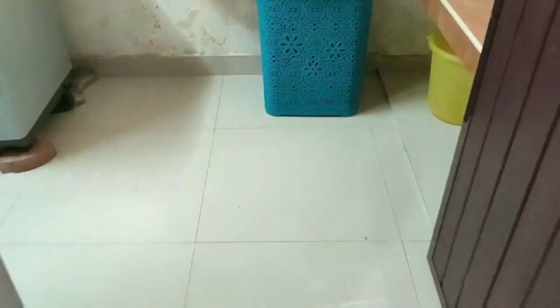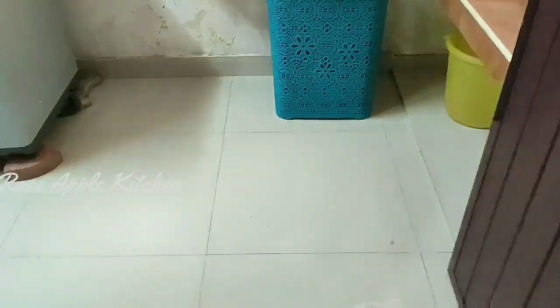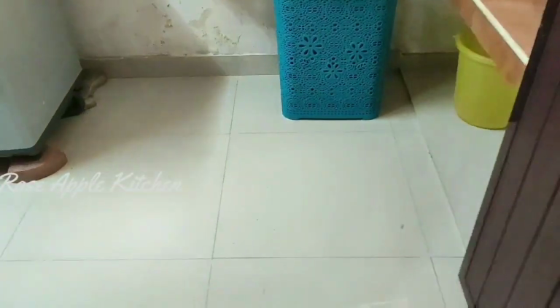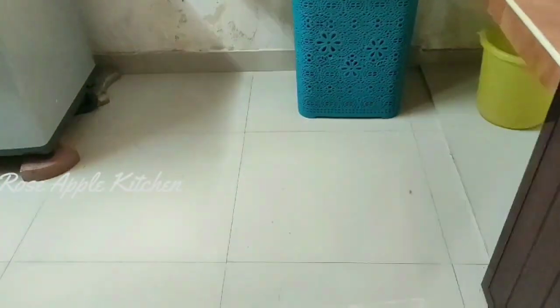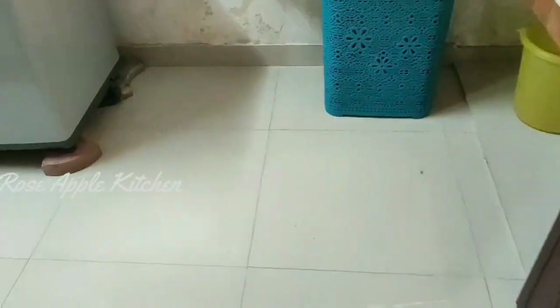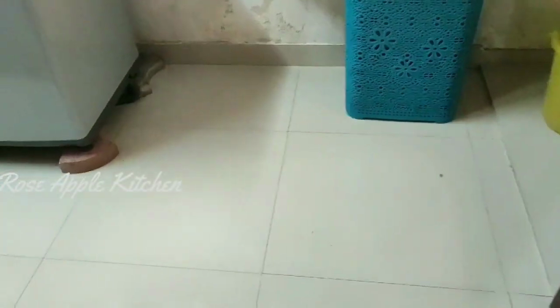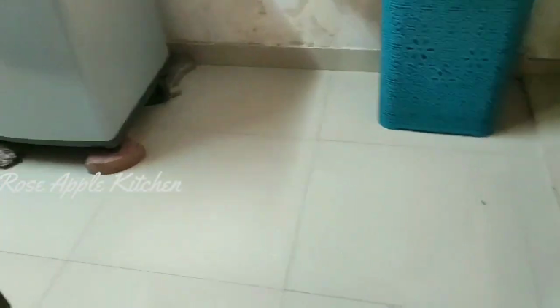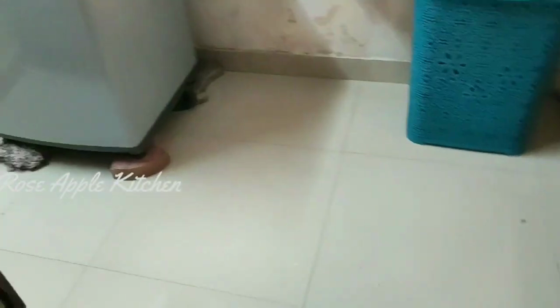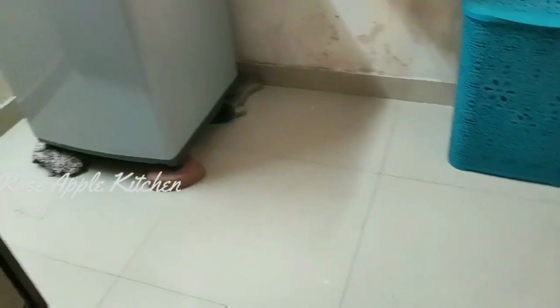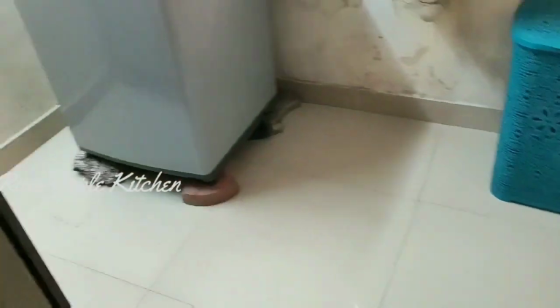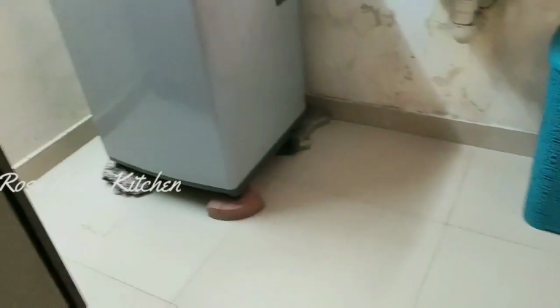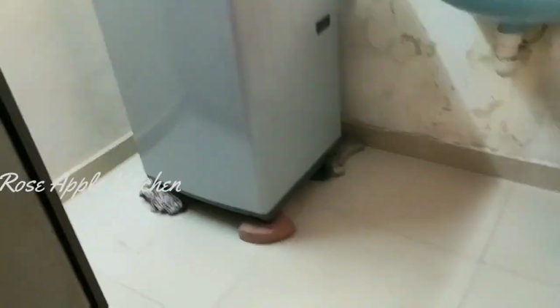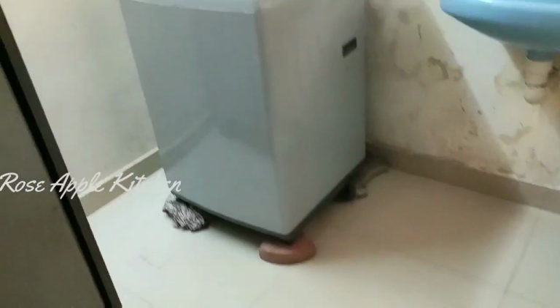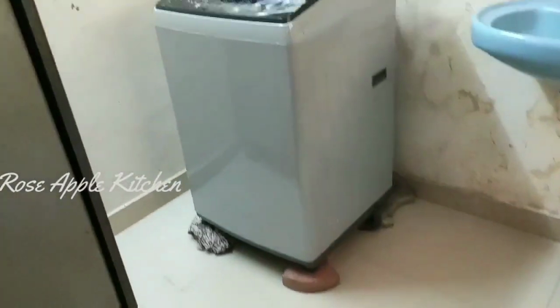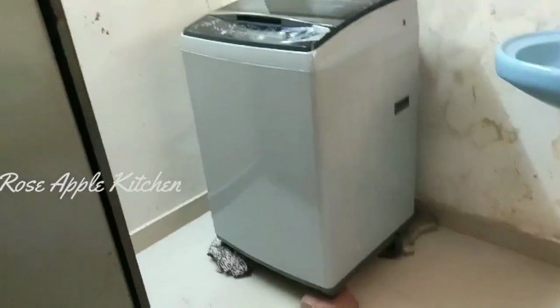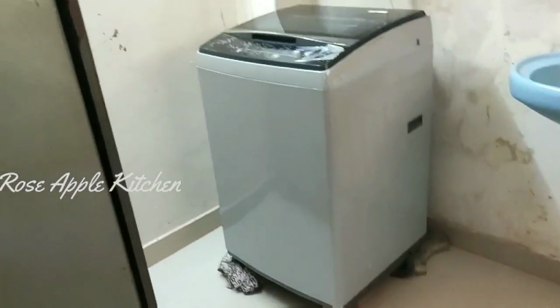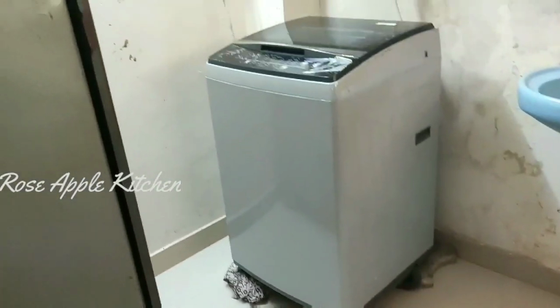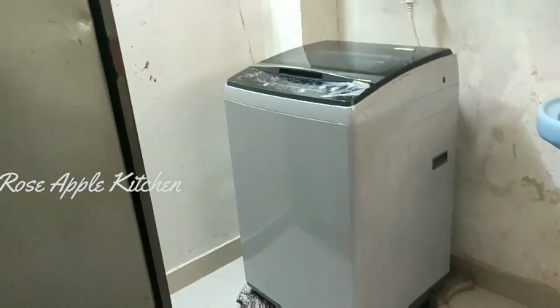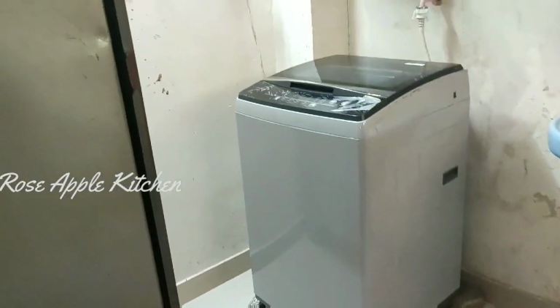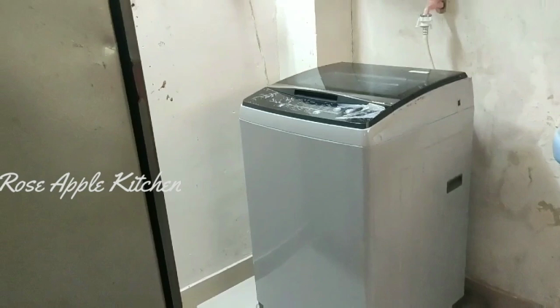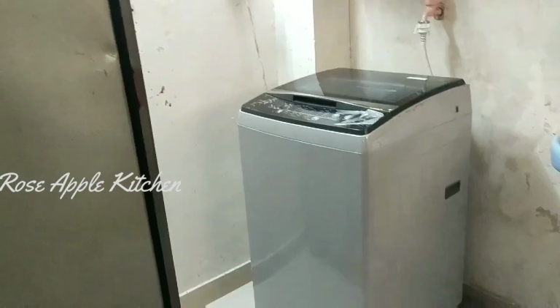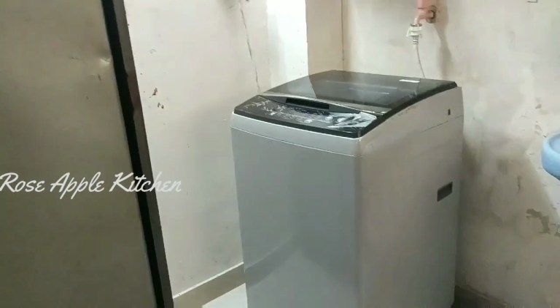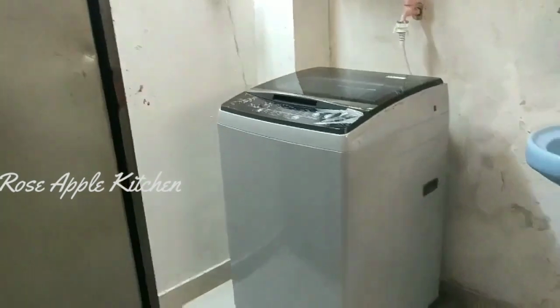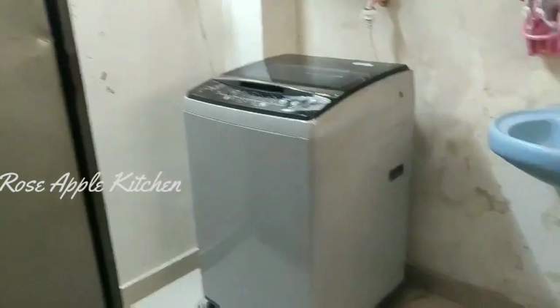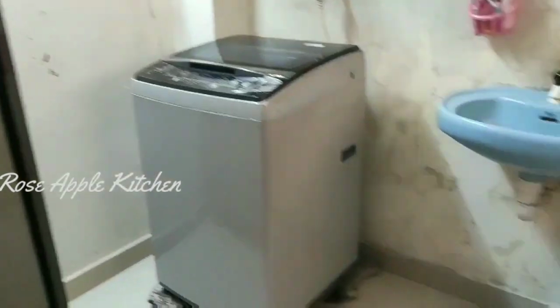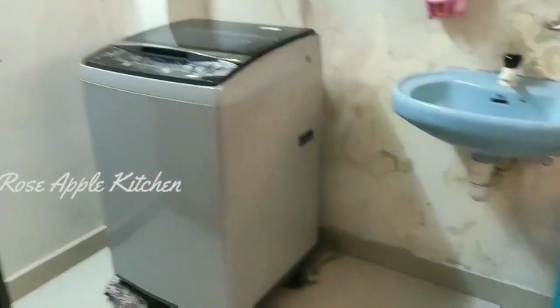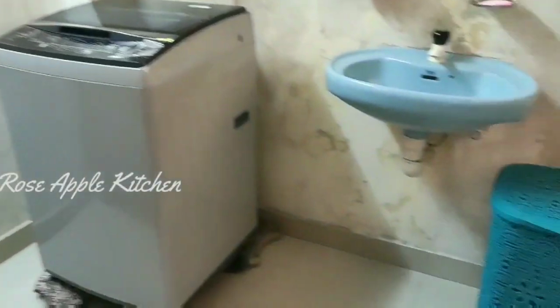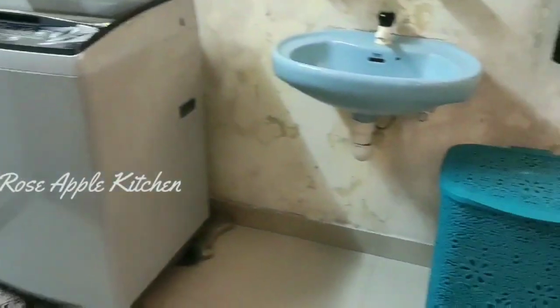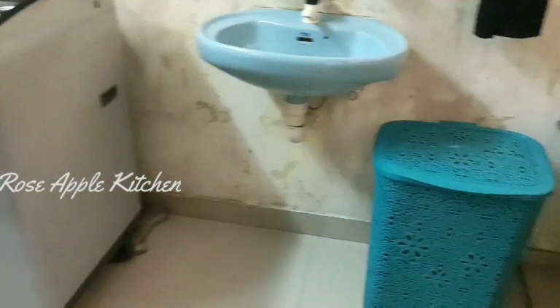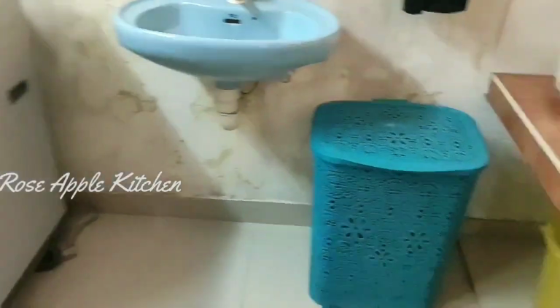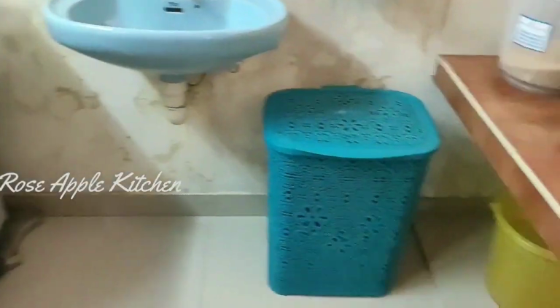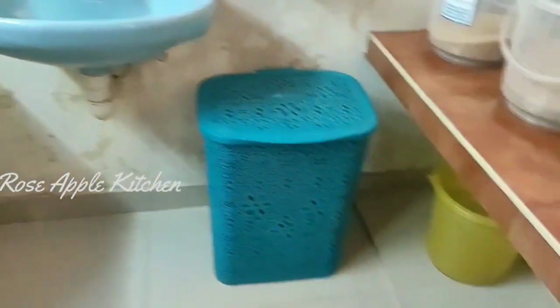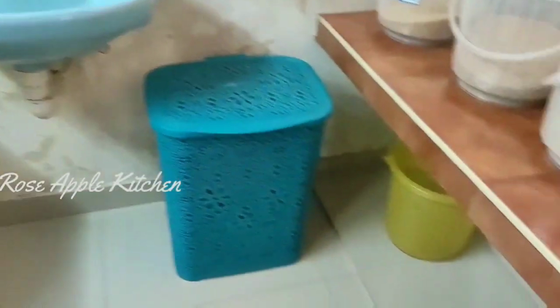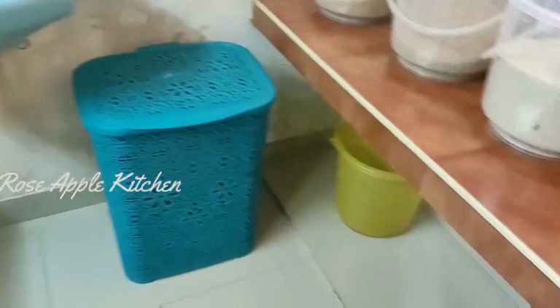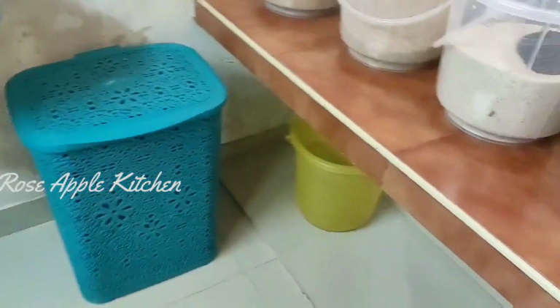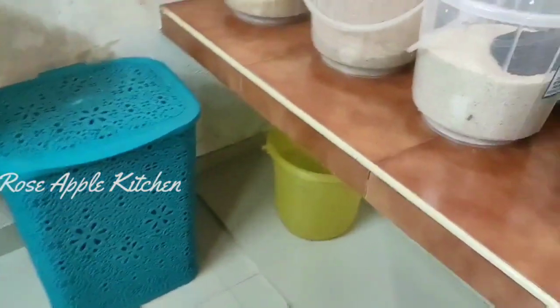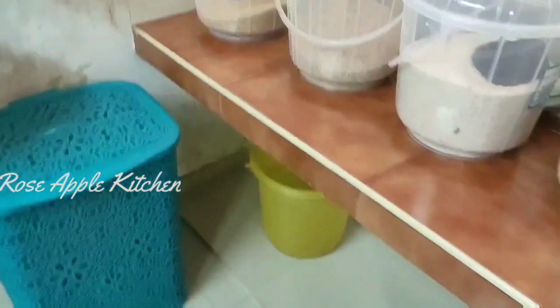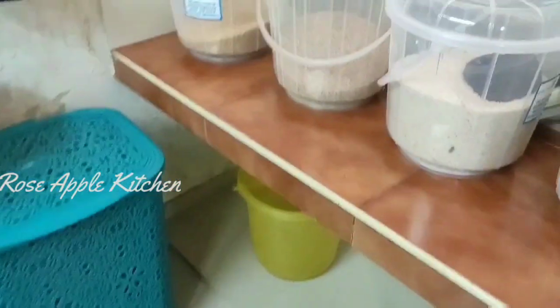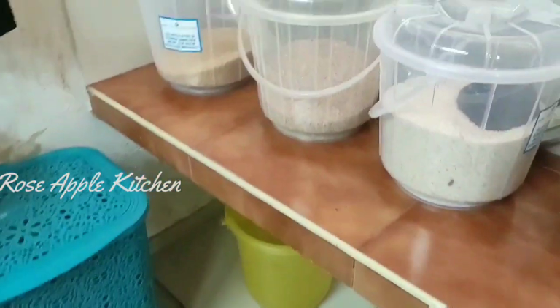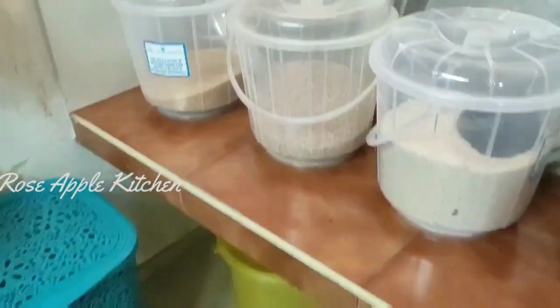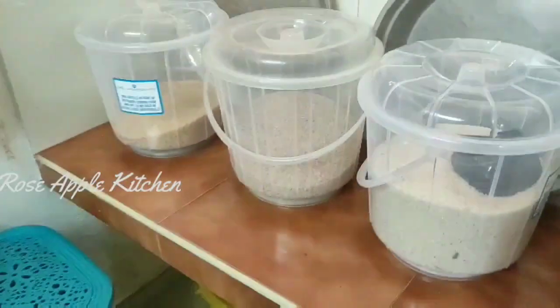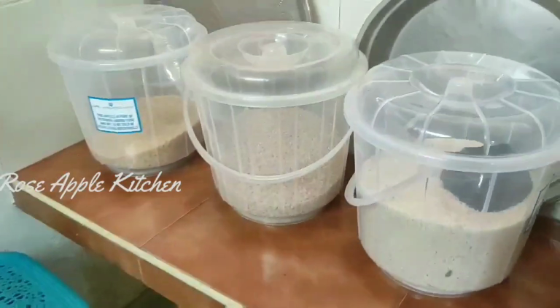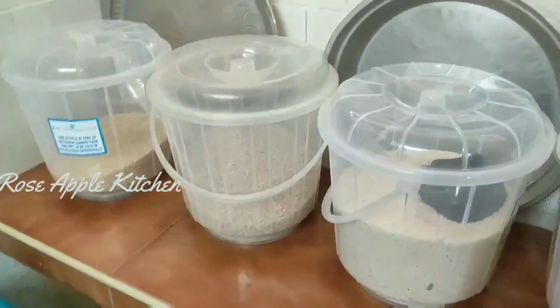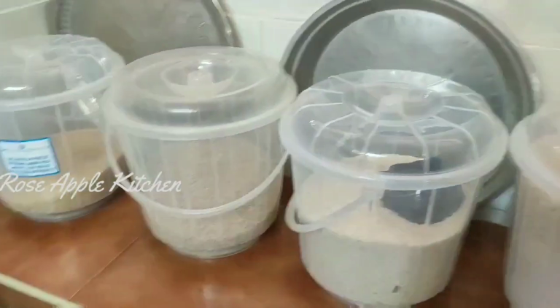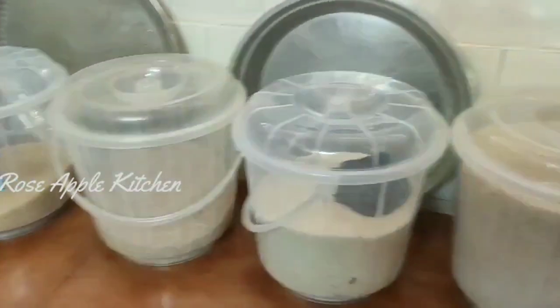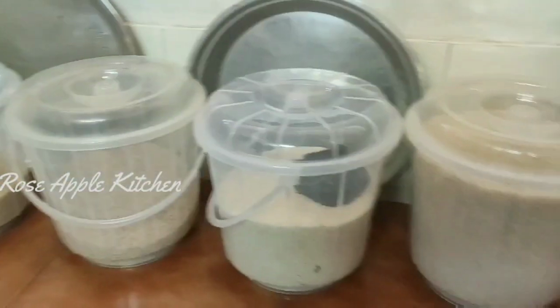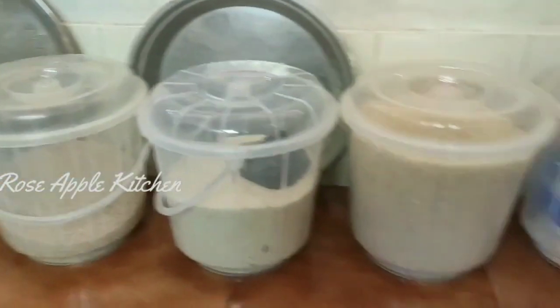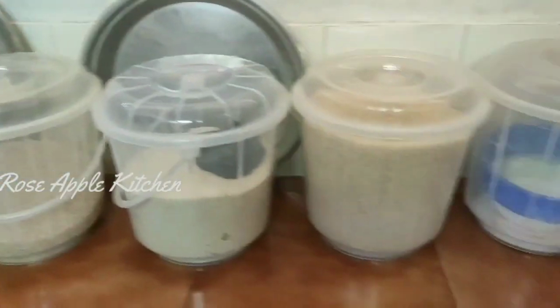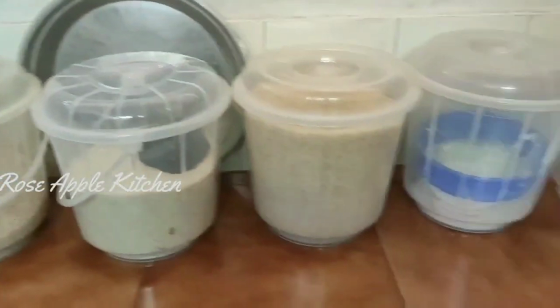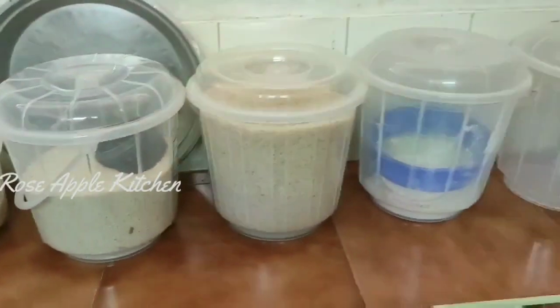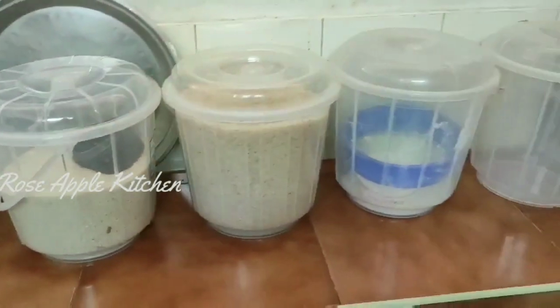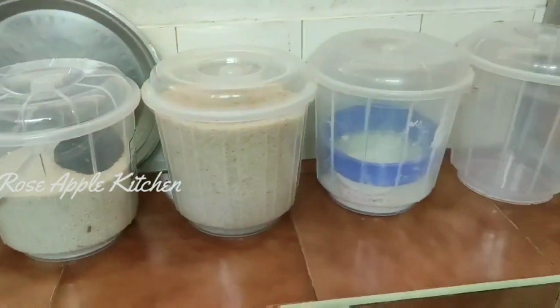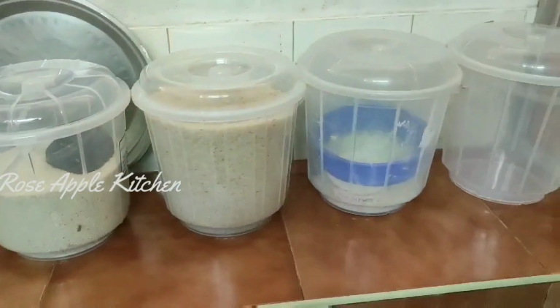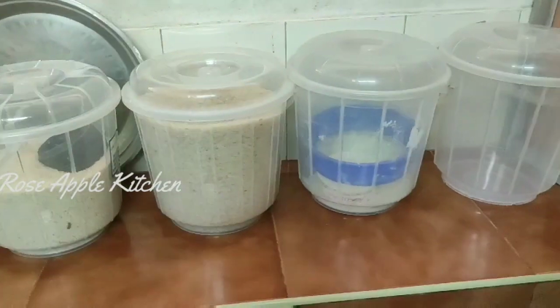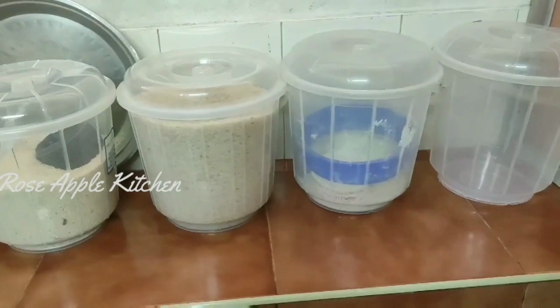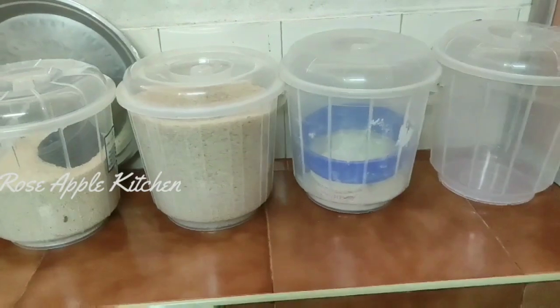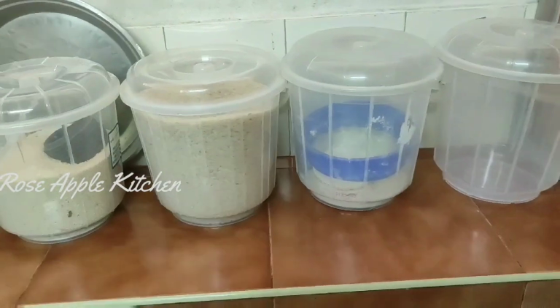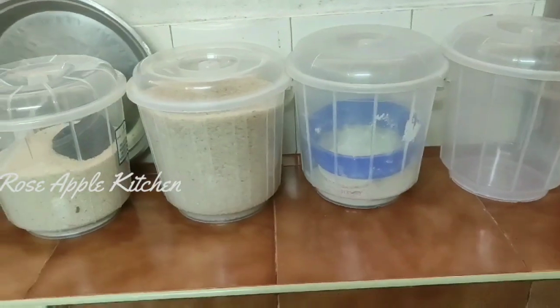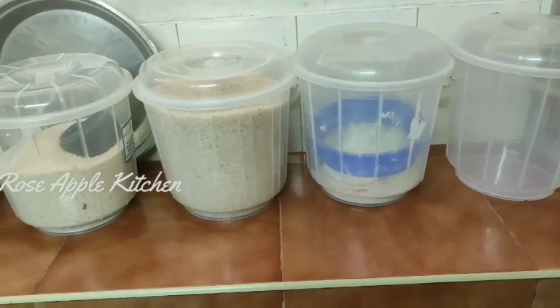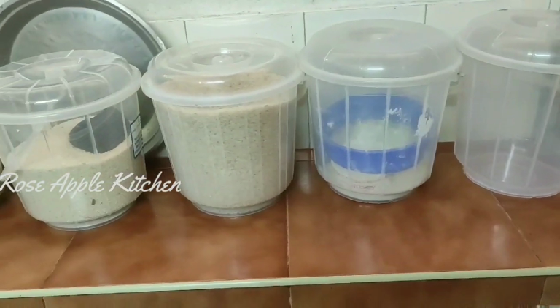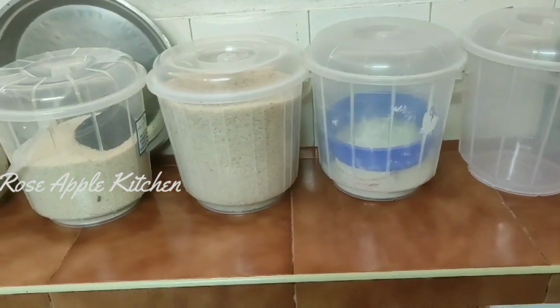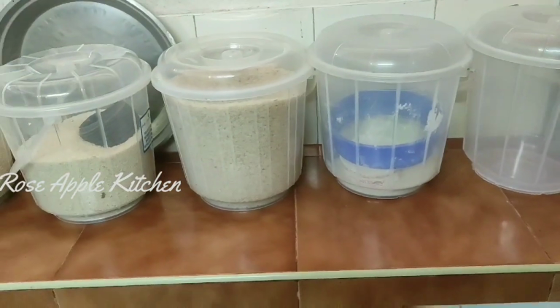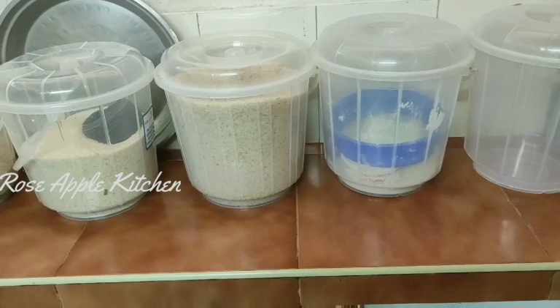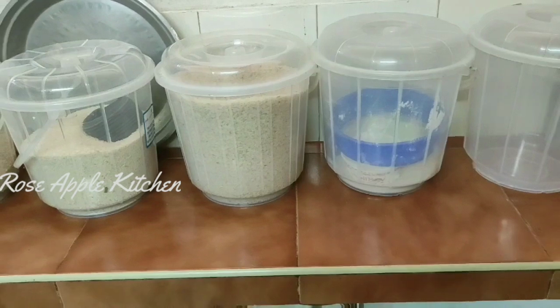There is a table in the fridge. It's a wash machine. I have an area in the fridge.